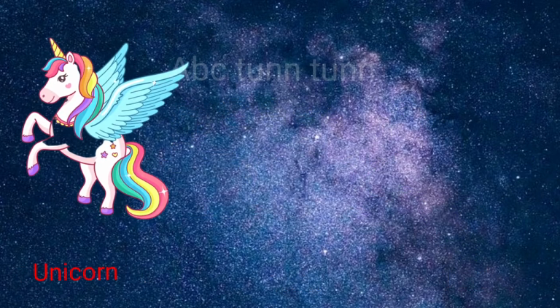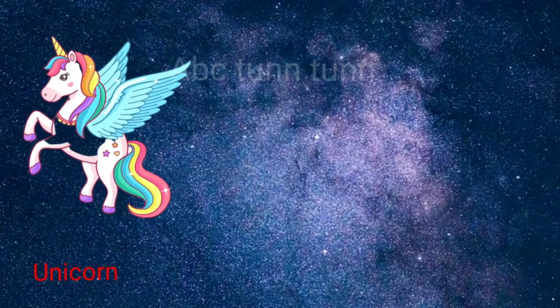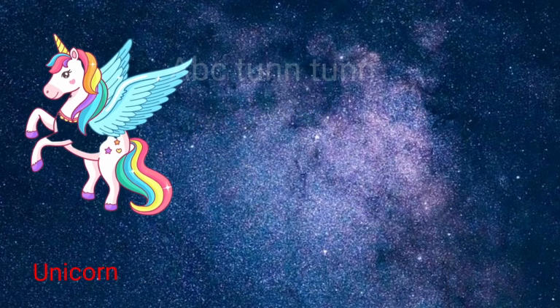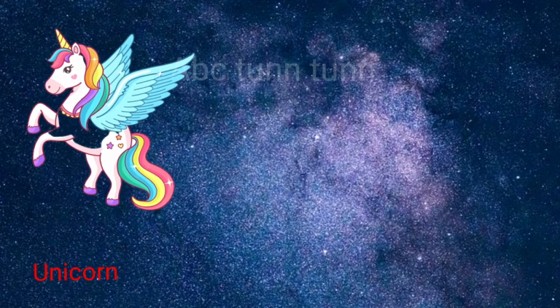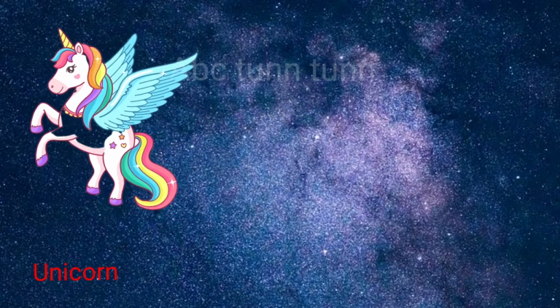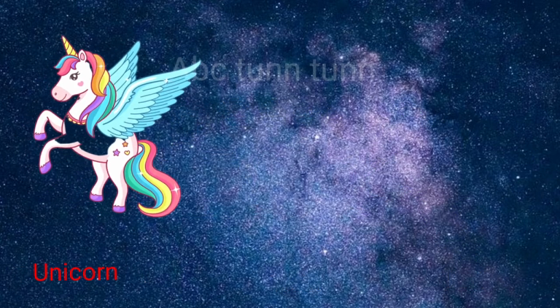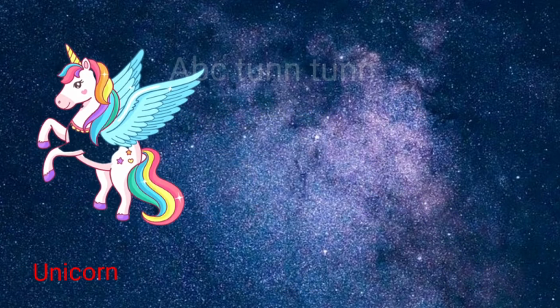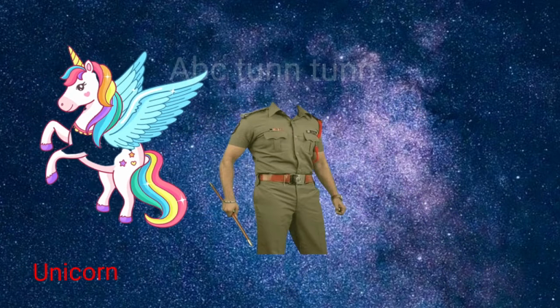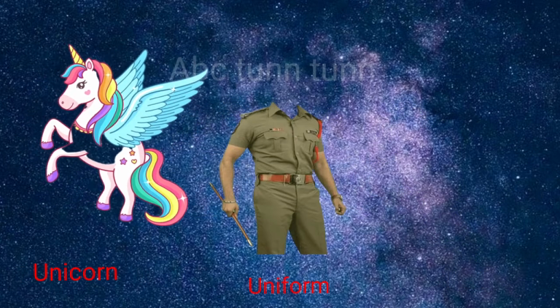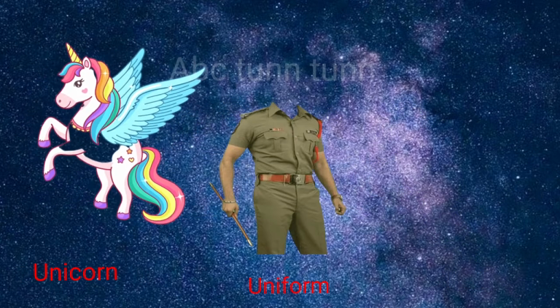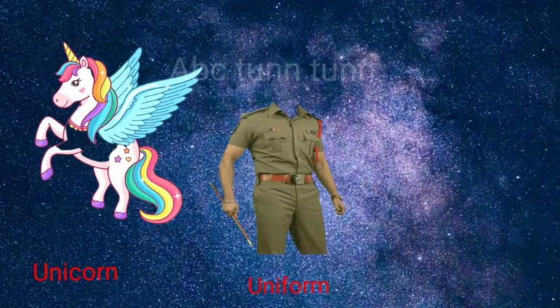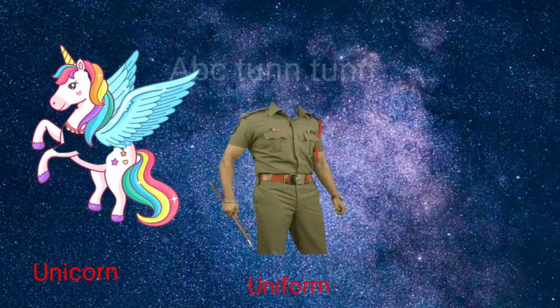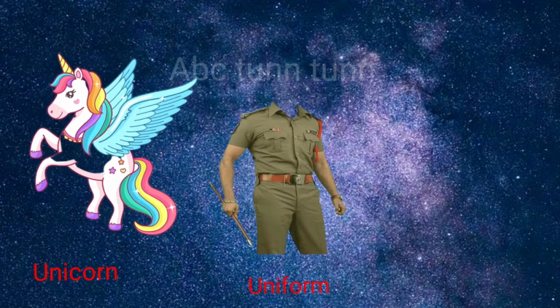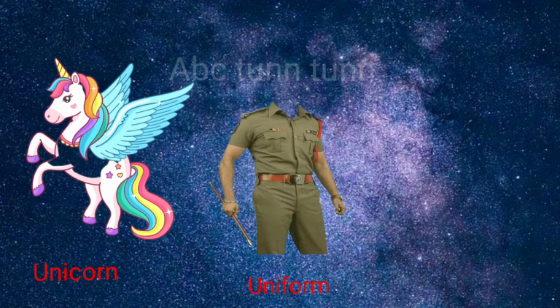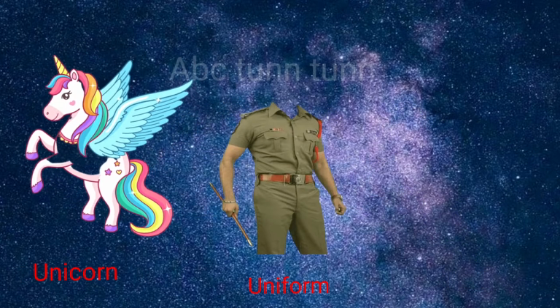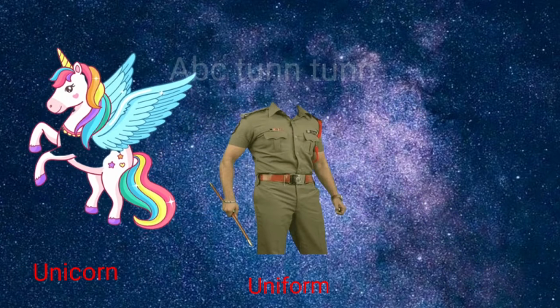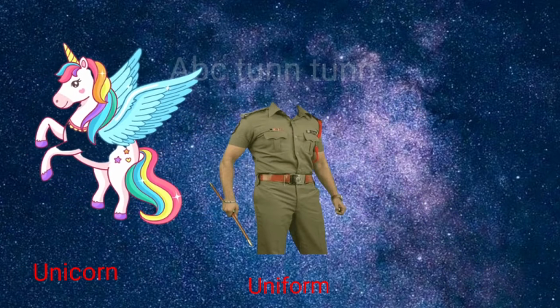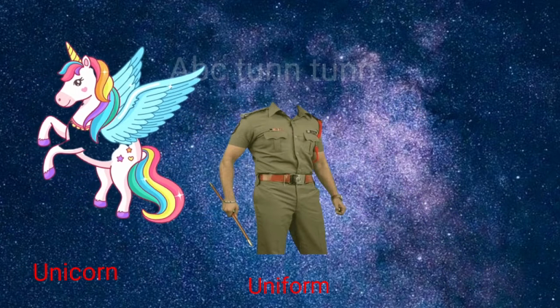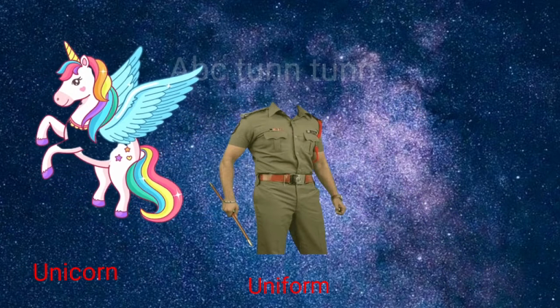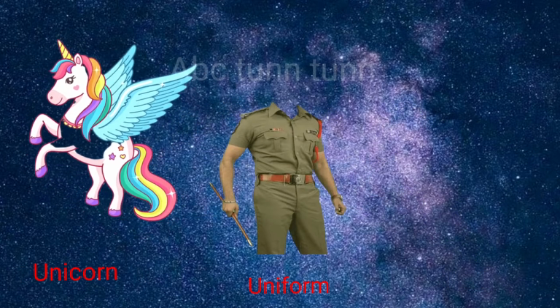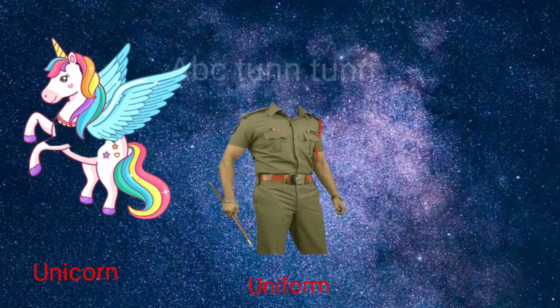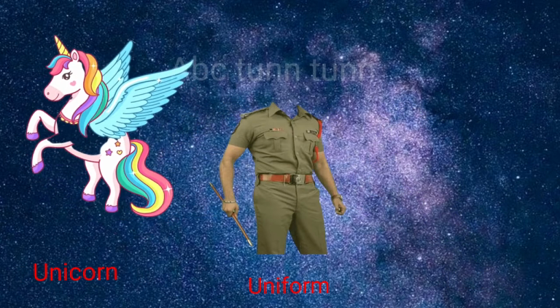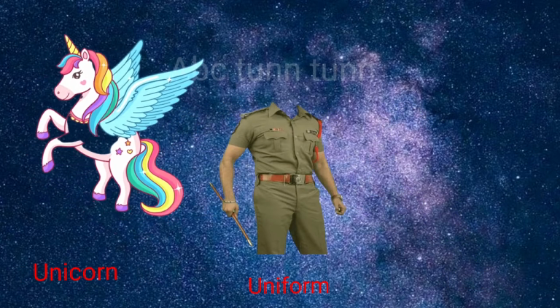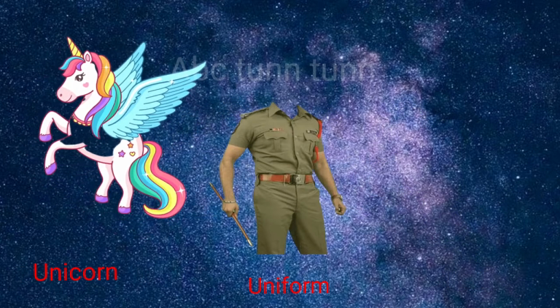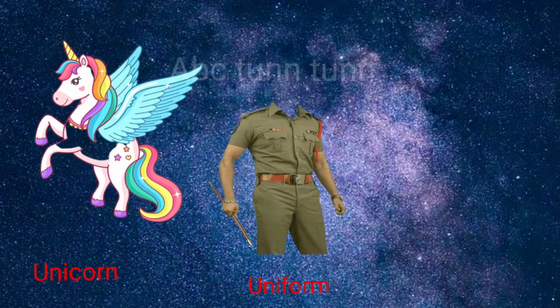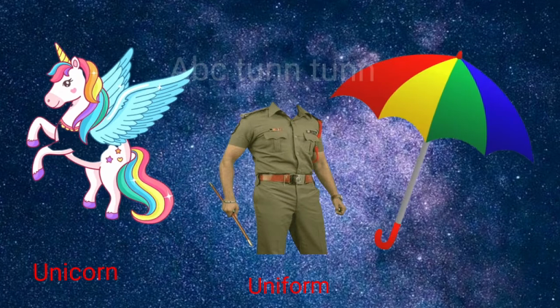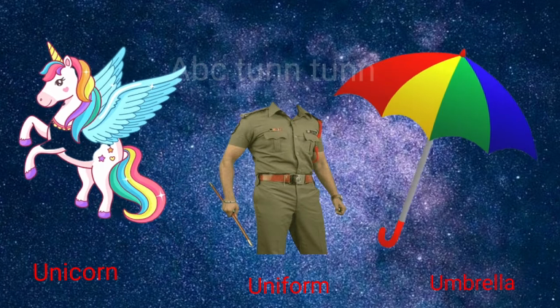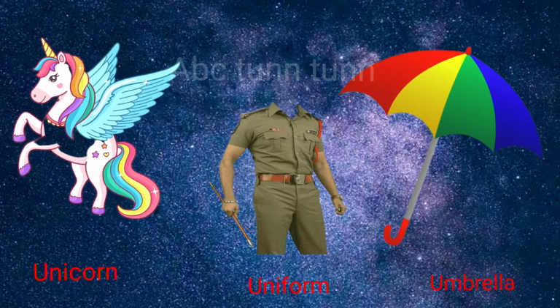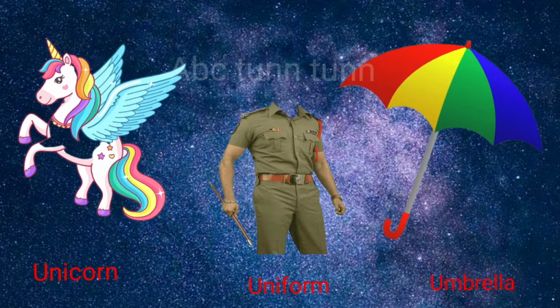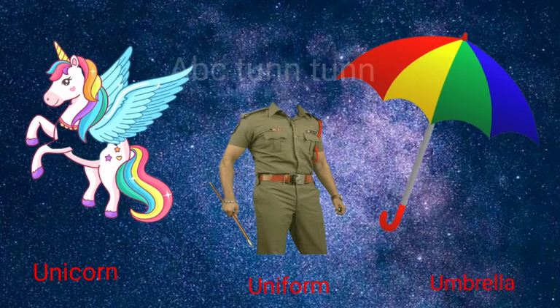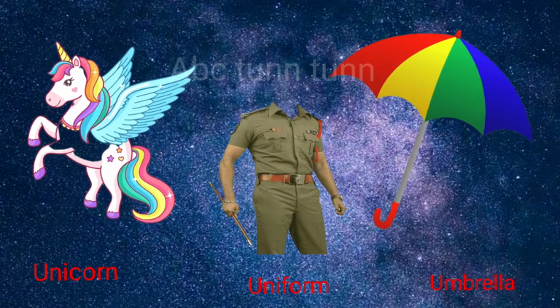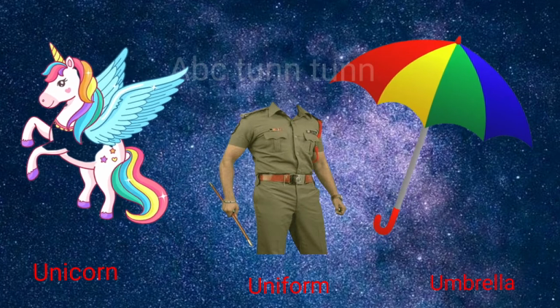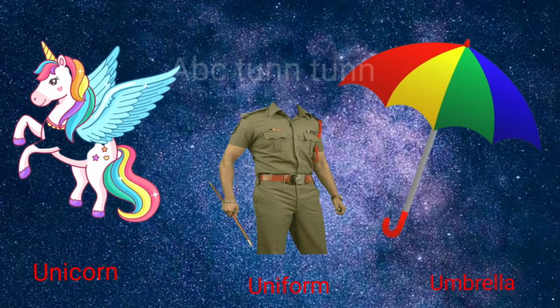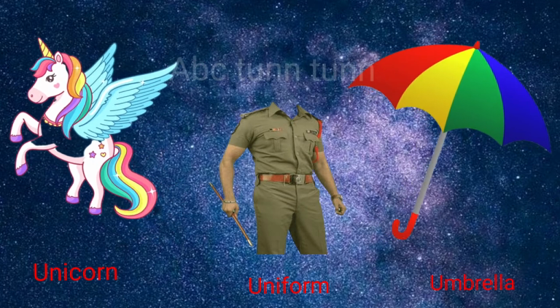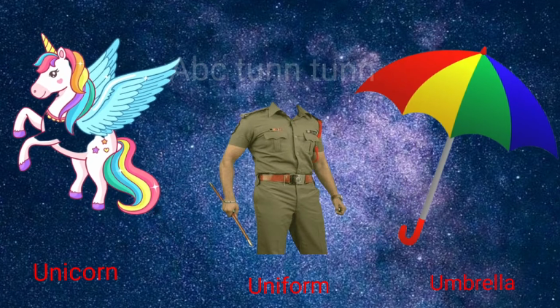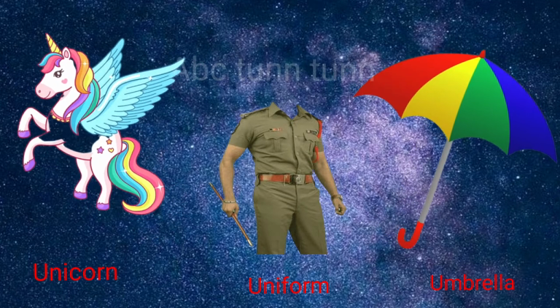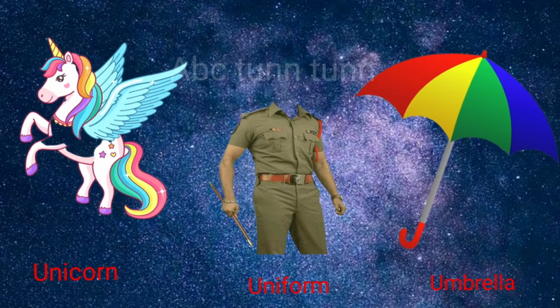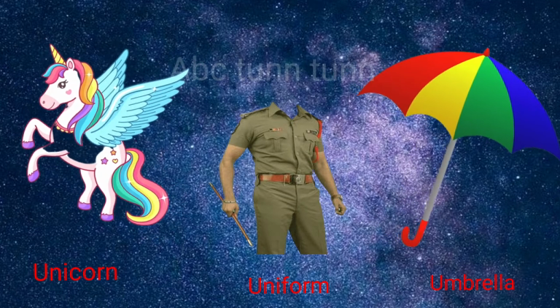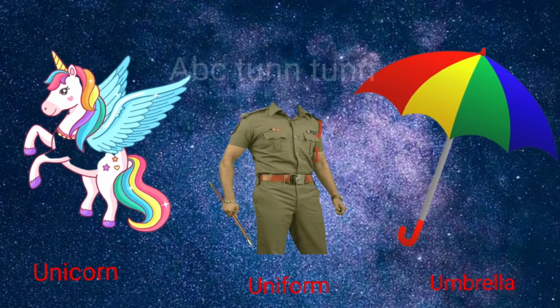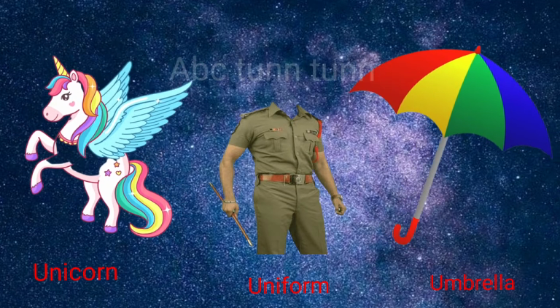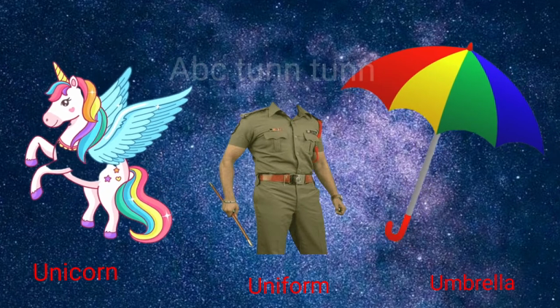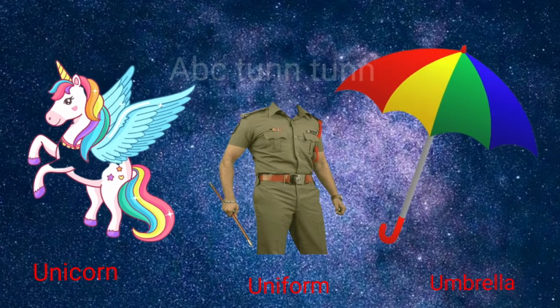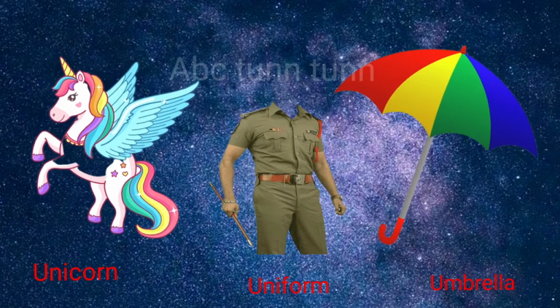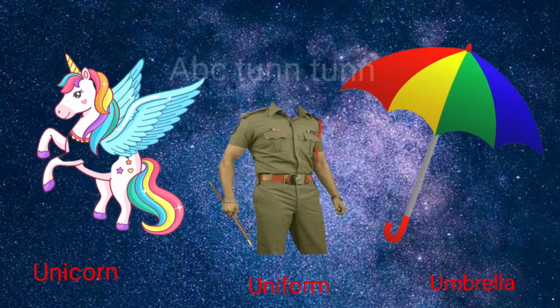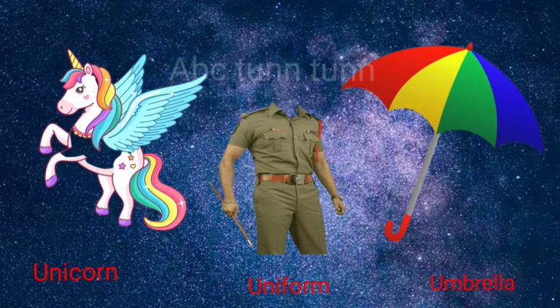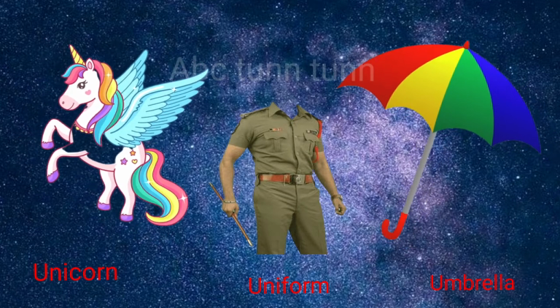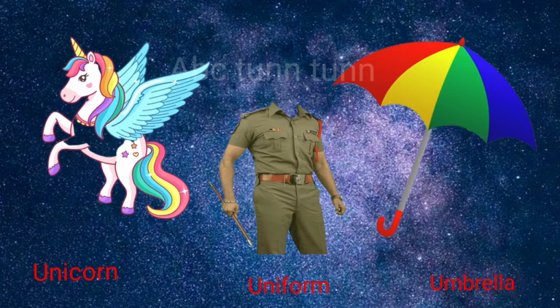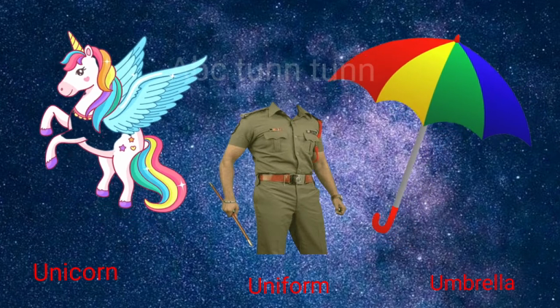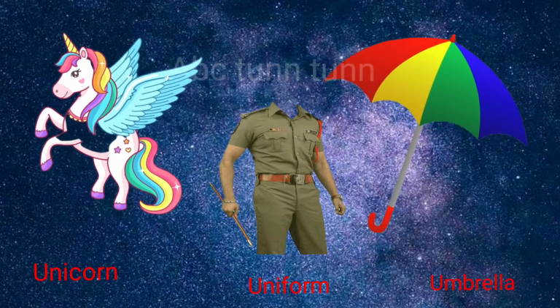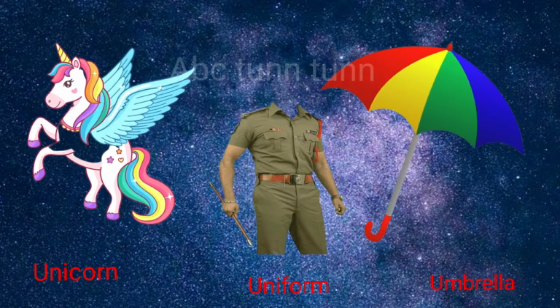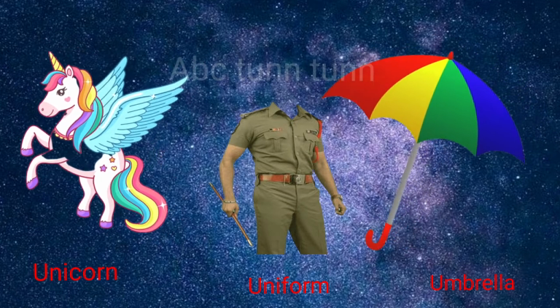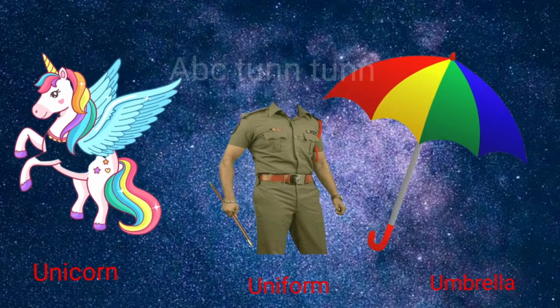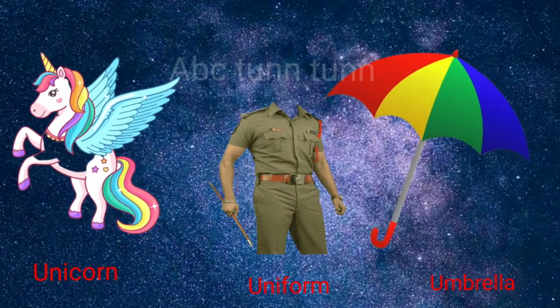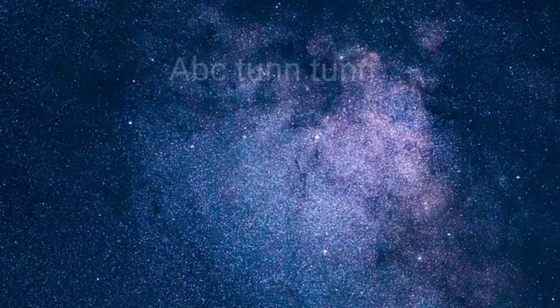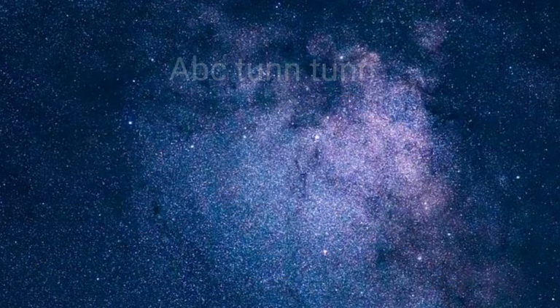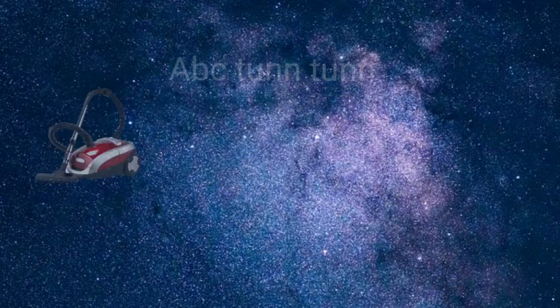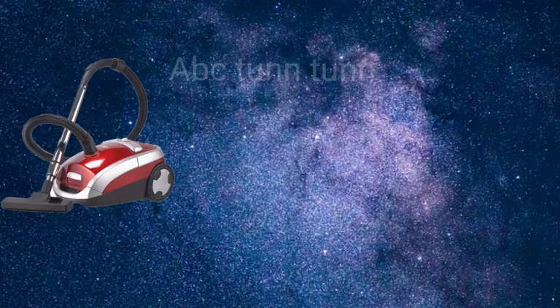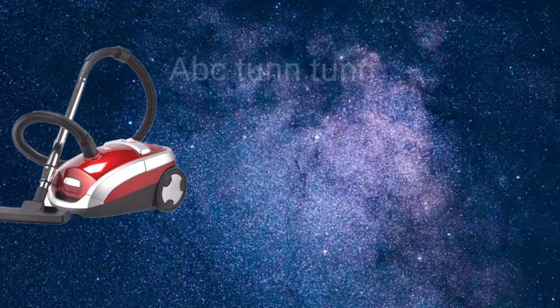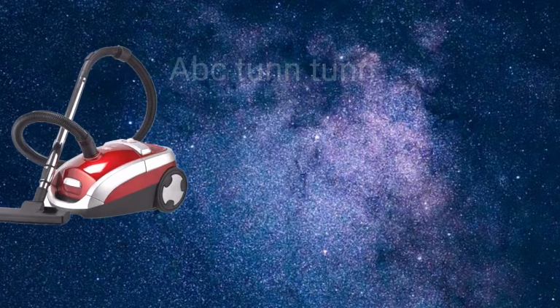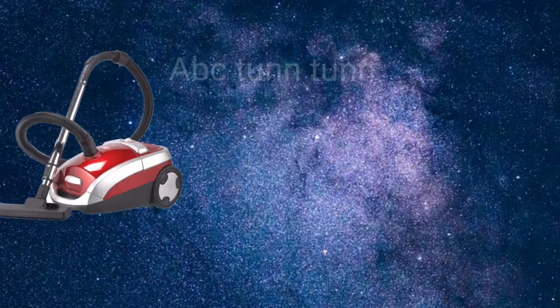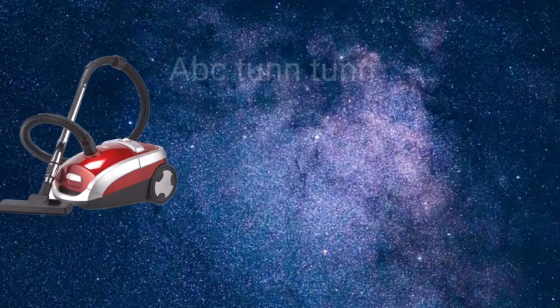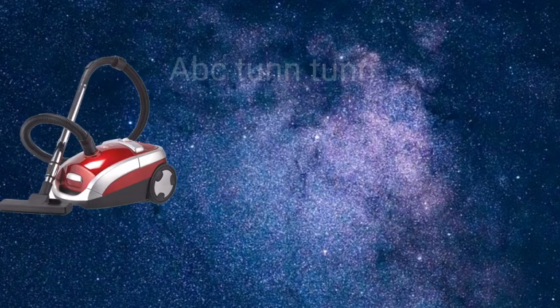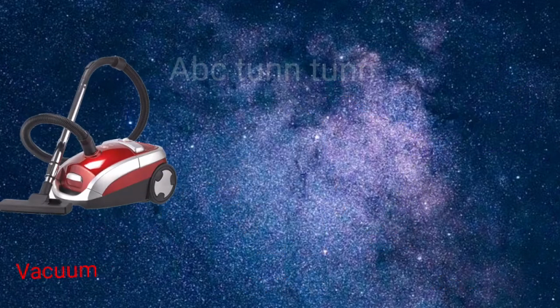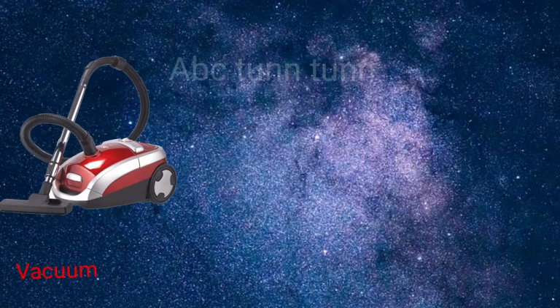U is for unicorn. U is for uniform. U is for umbrella. Uh, uh, uh.